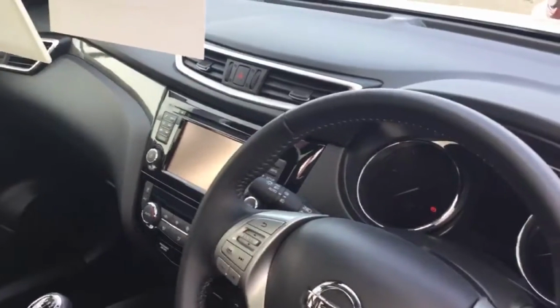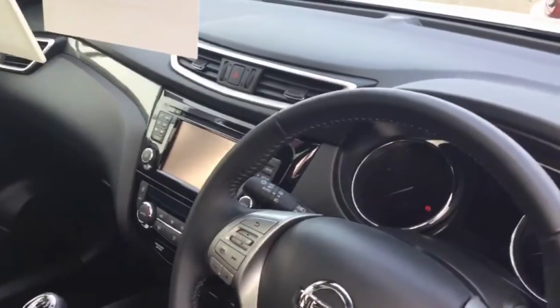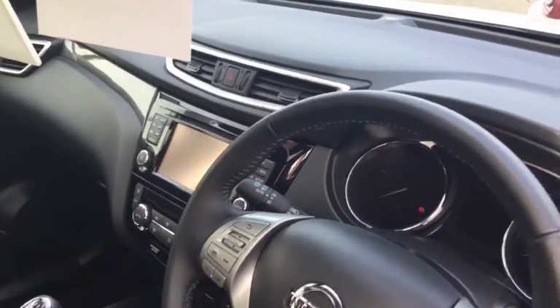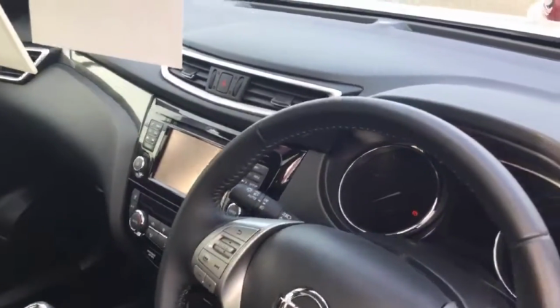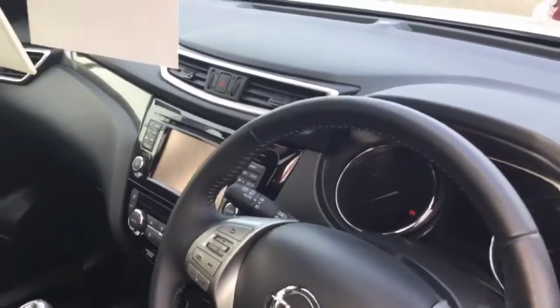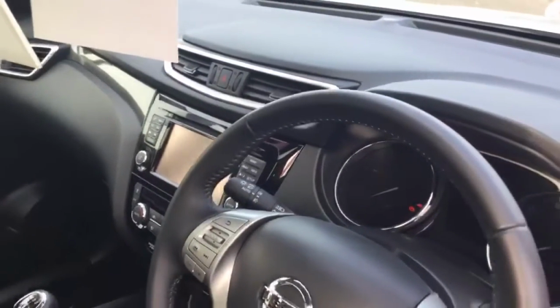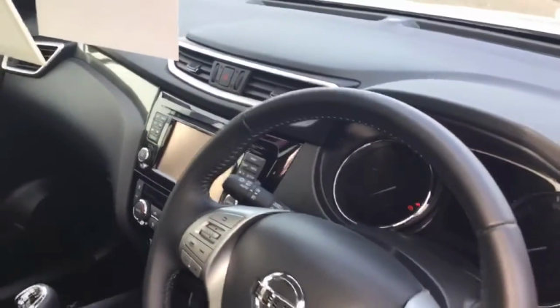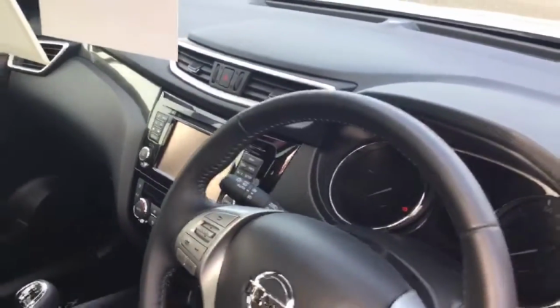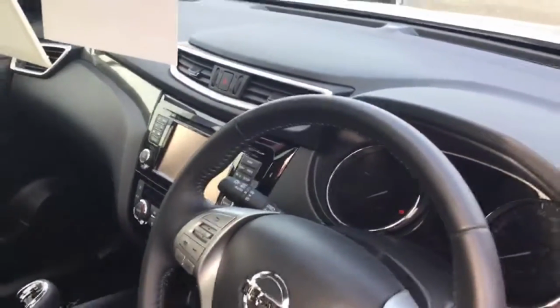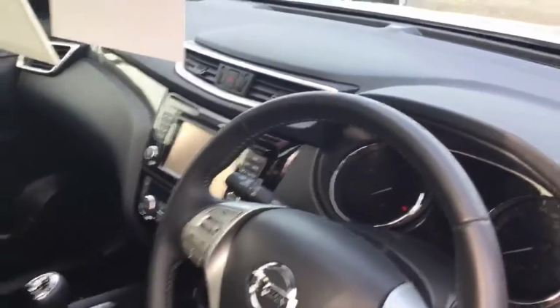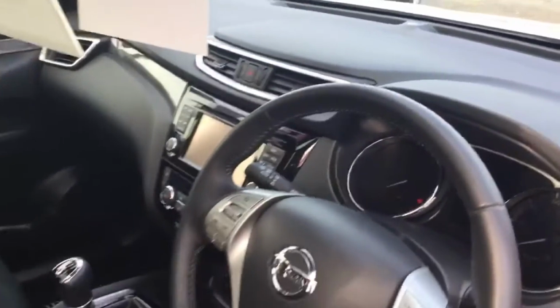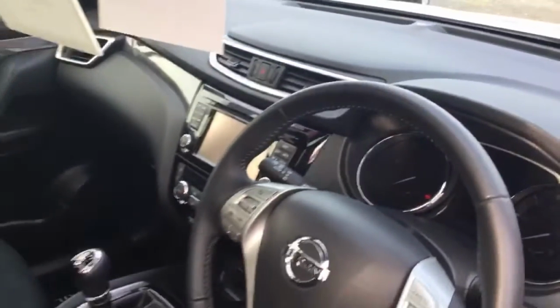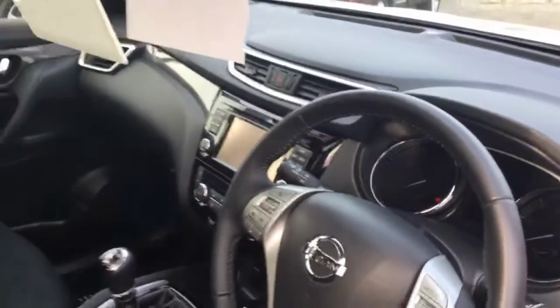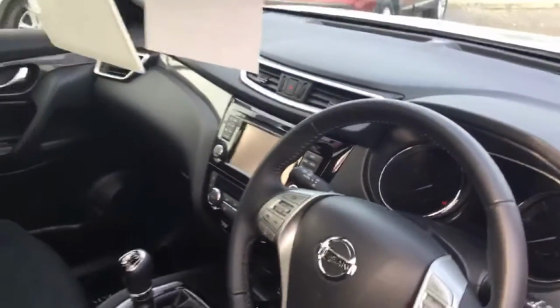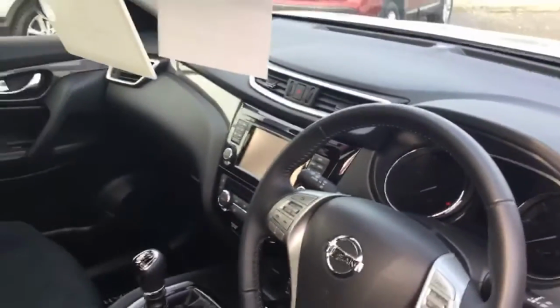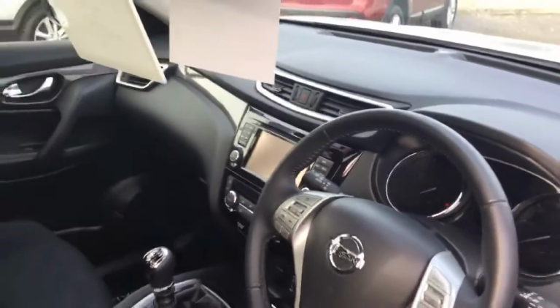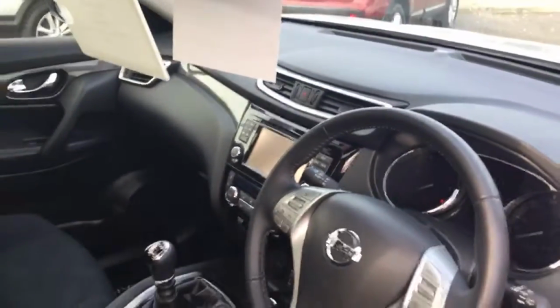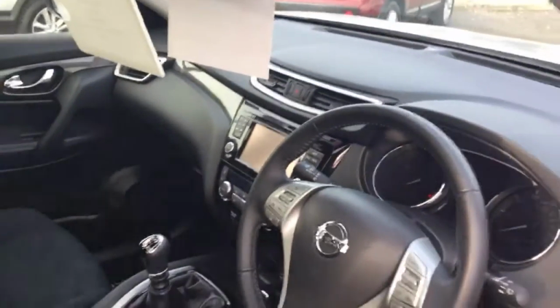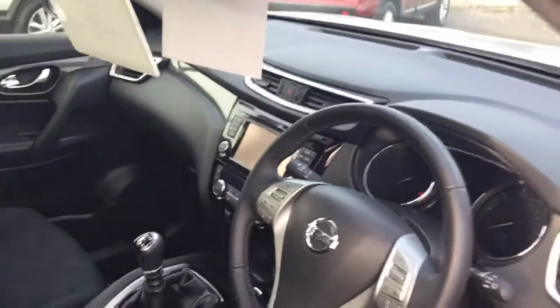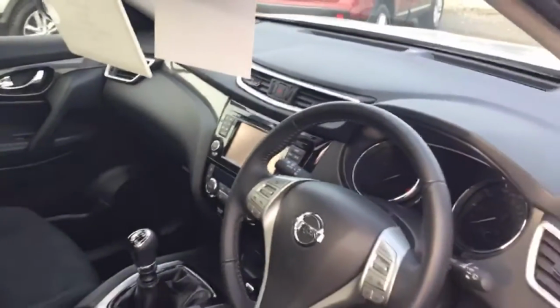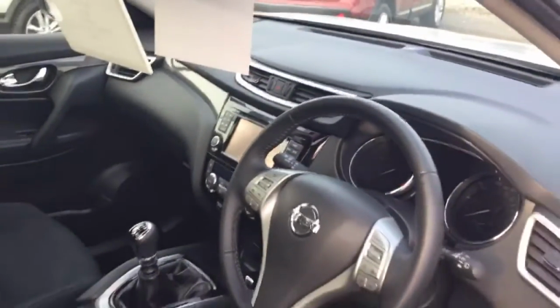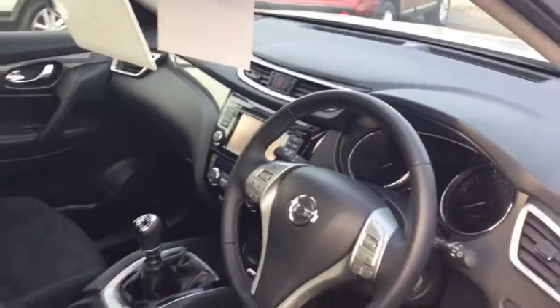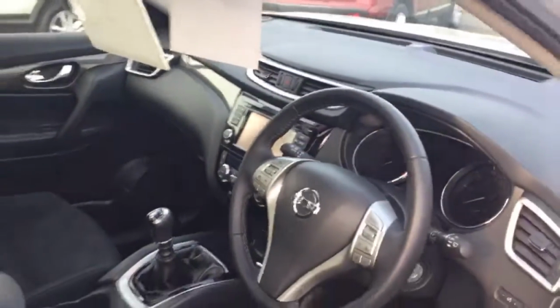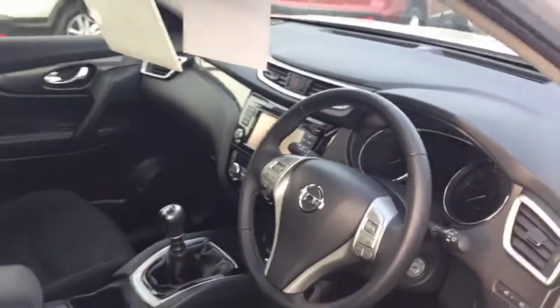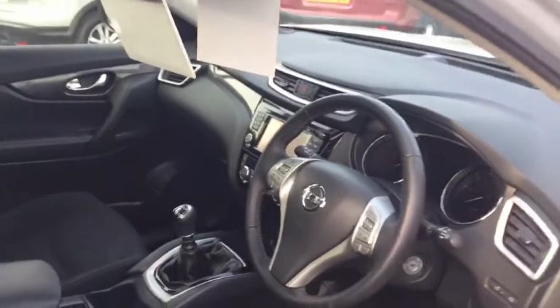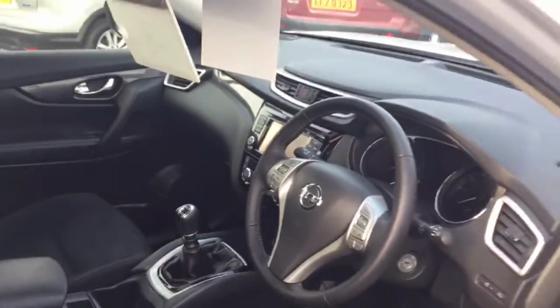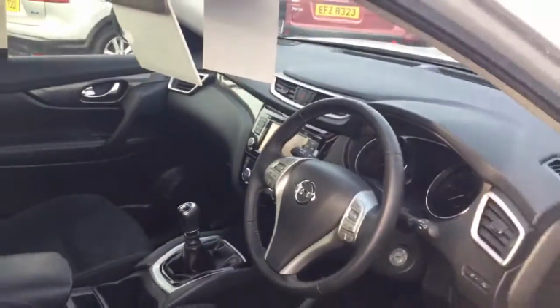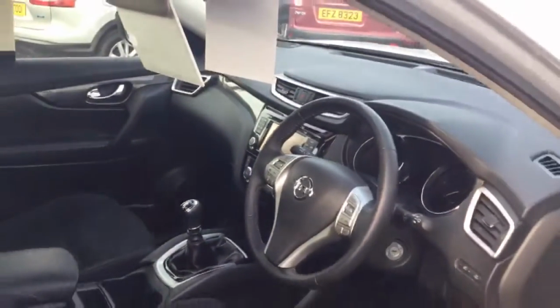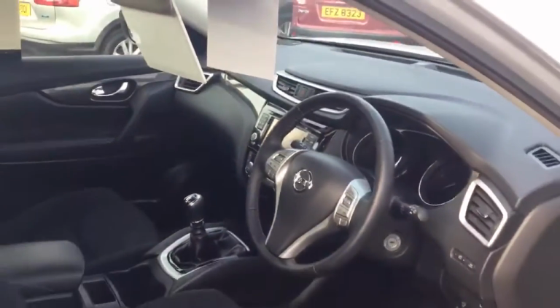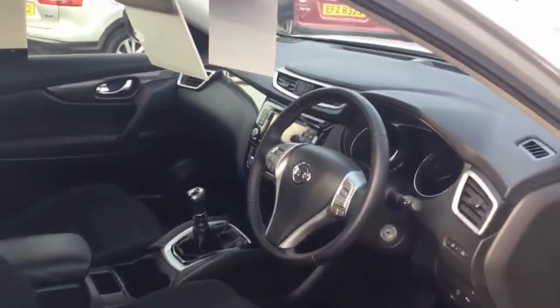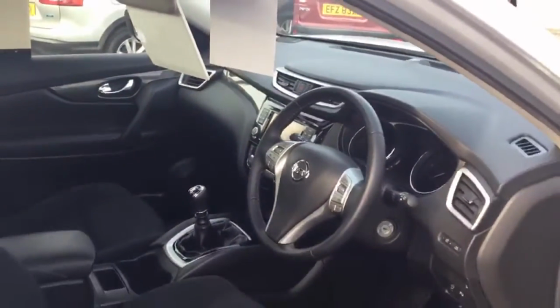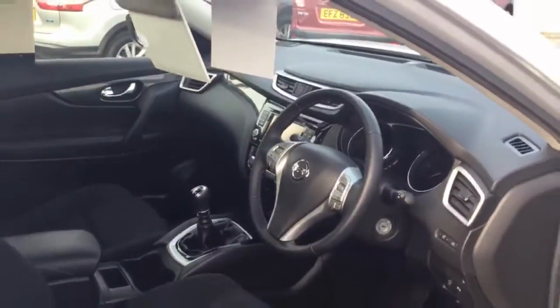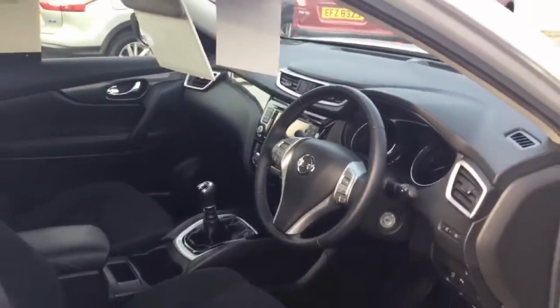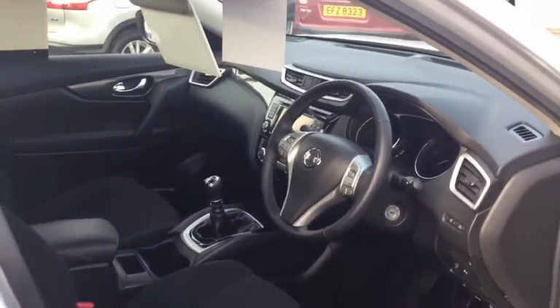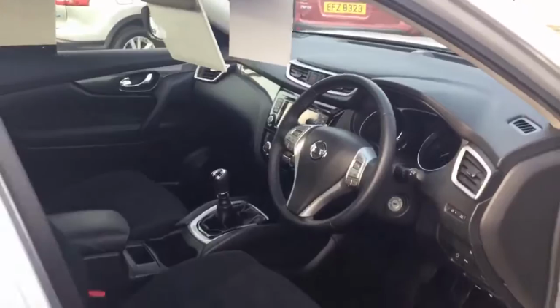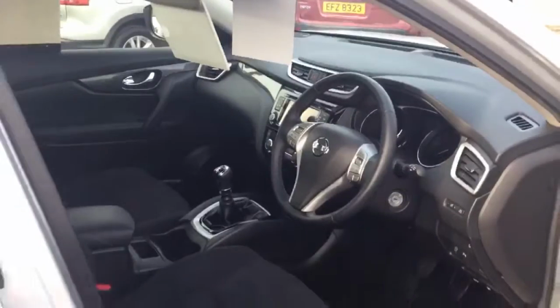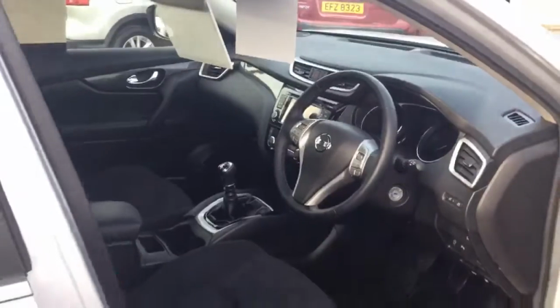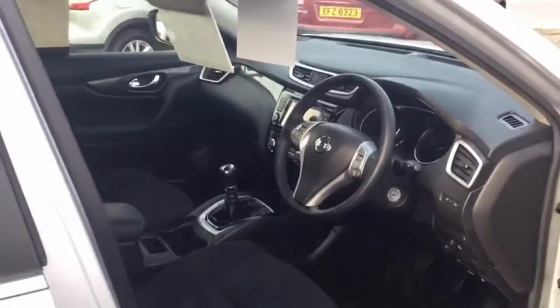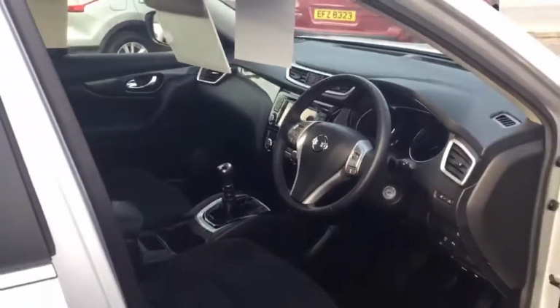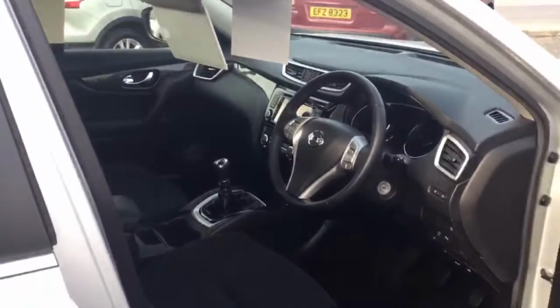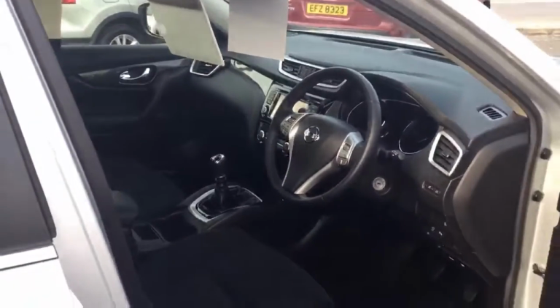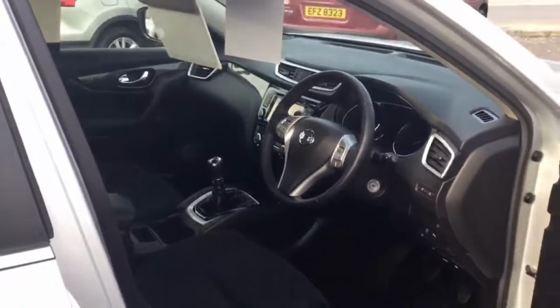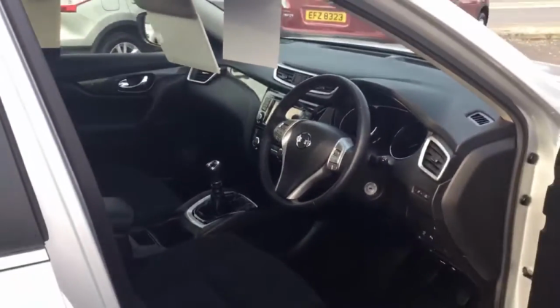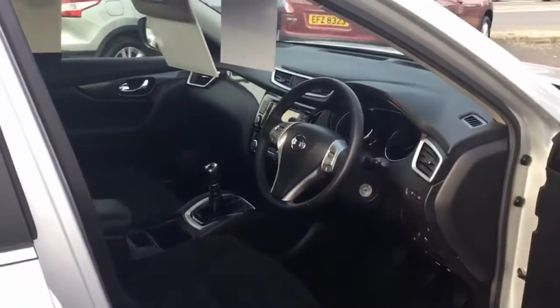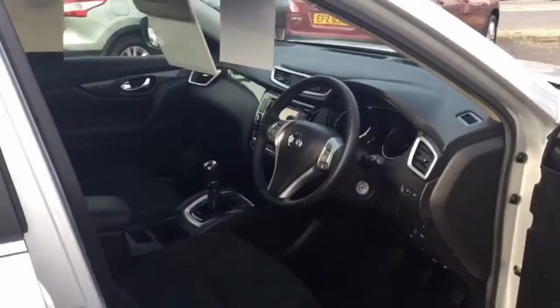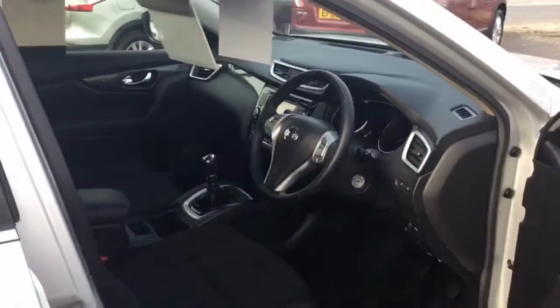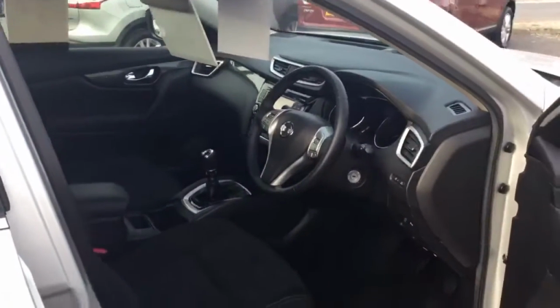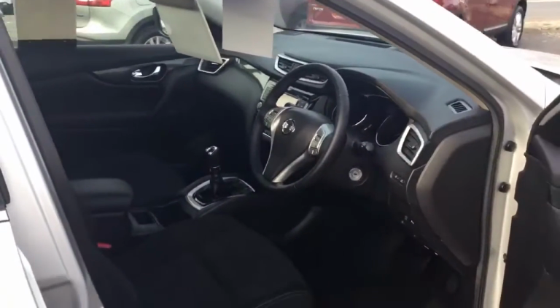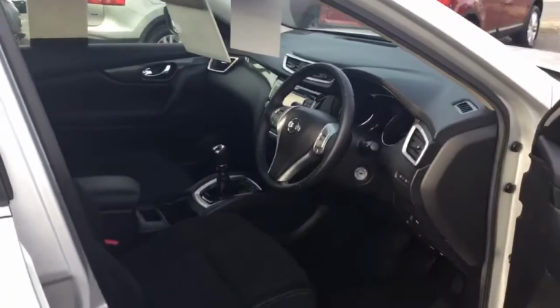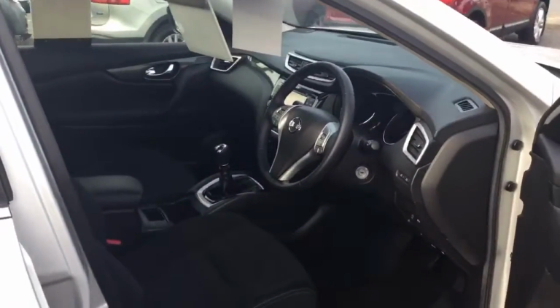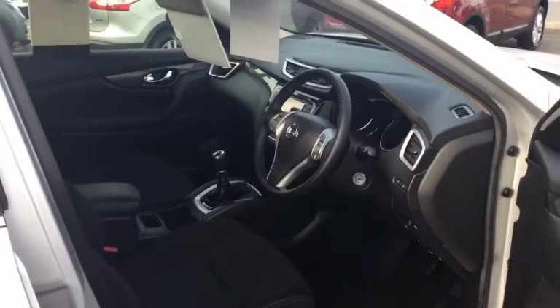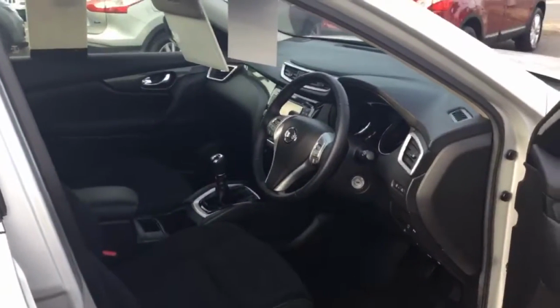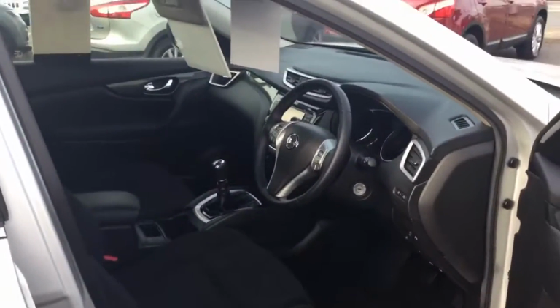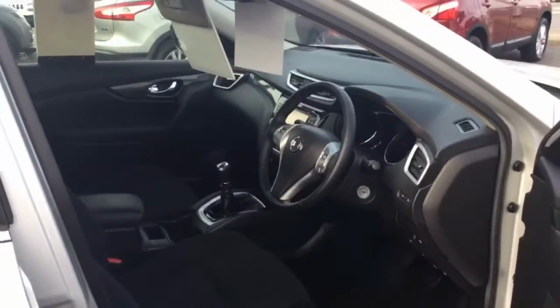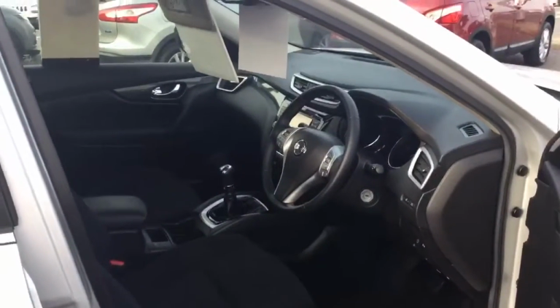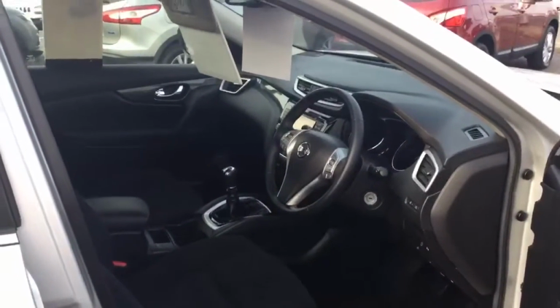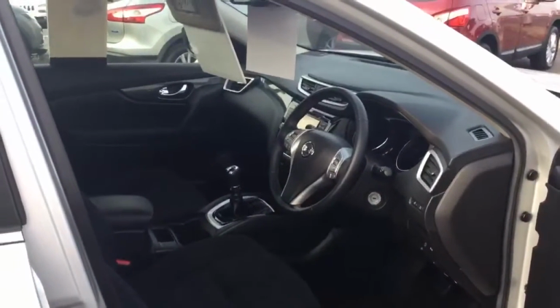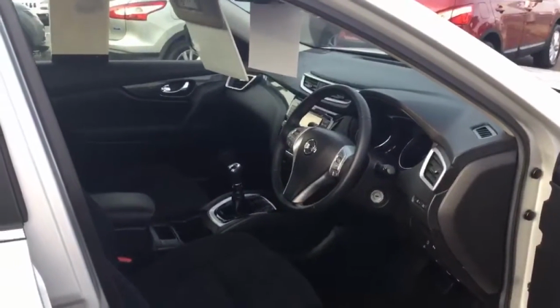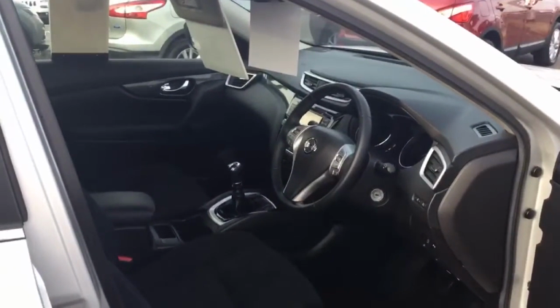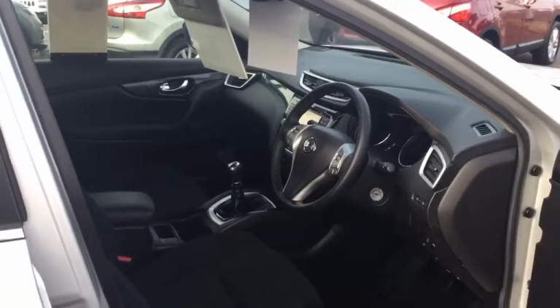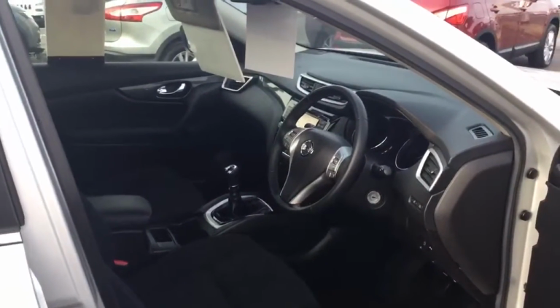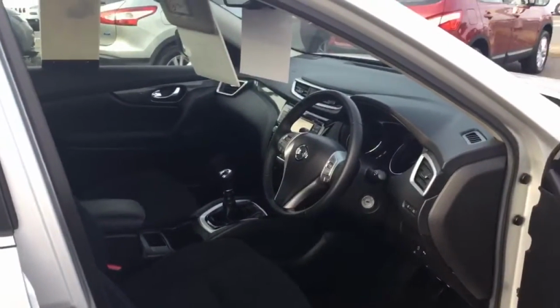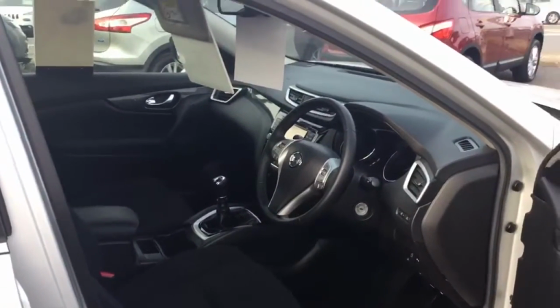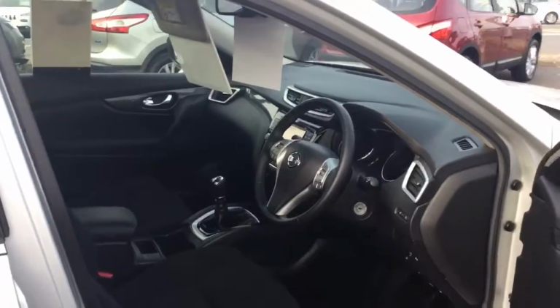Just come down to the showroom and have a test drive in the car. We have a range of used X-Trails and we look forward to seeing you. Thanks!